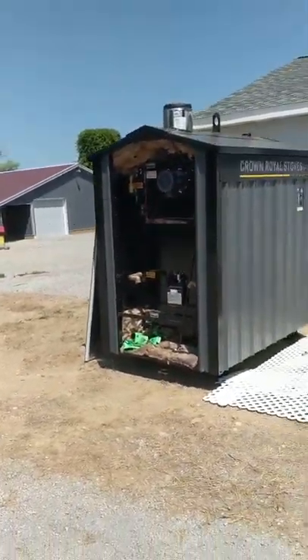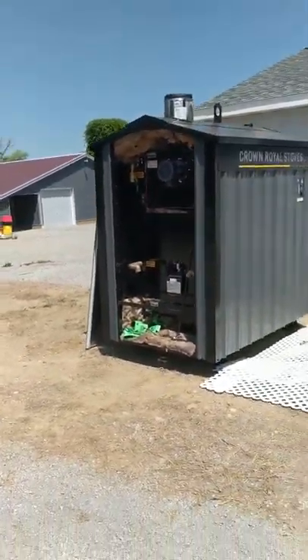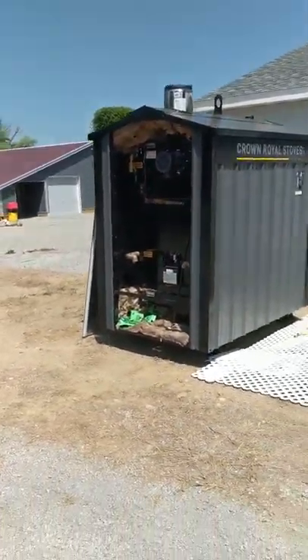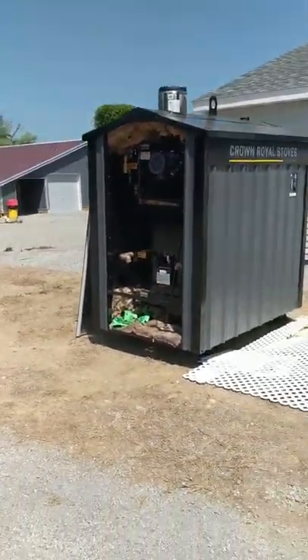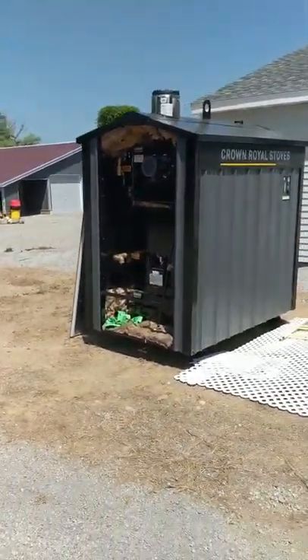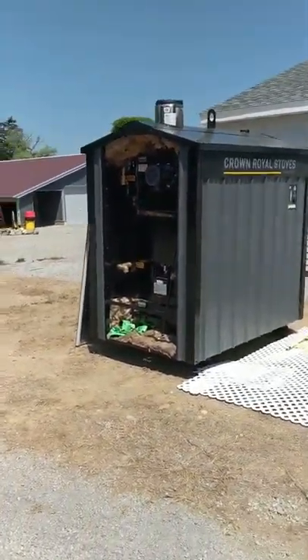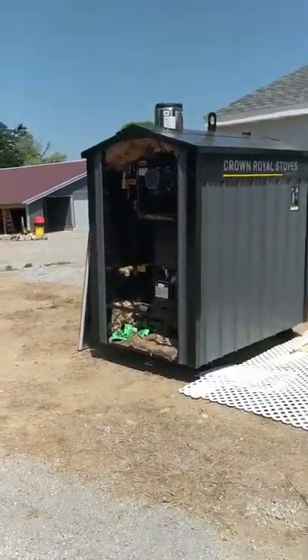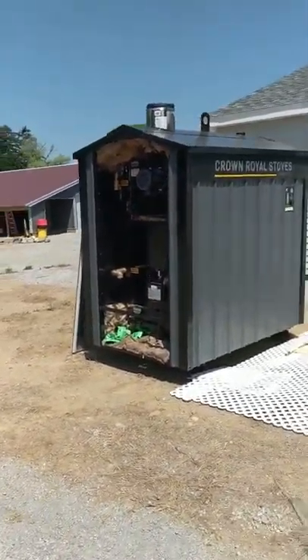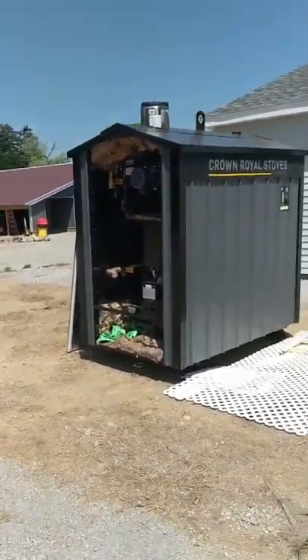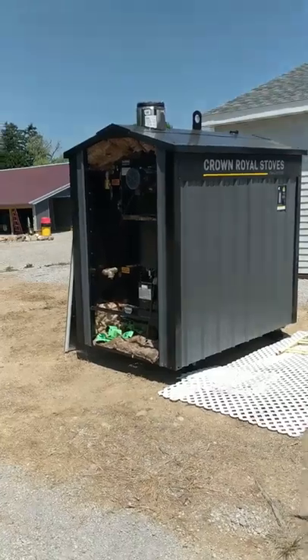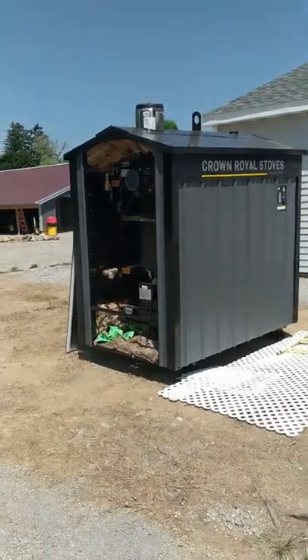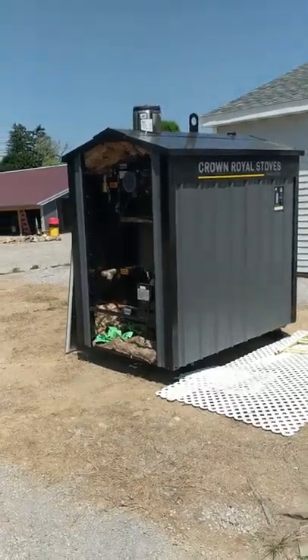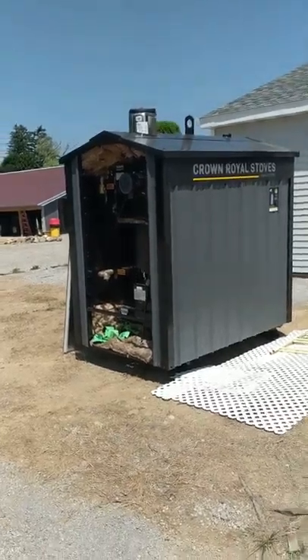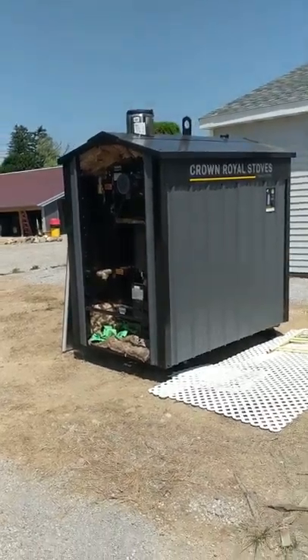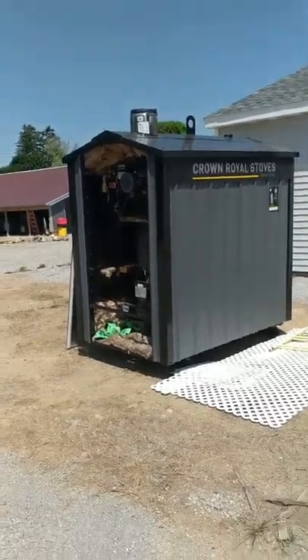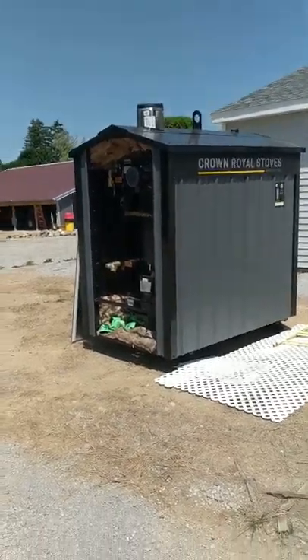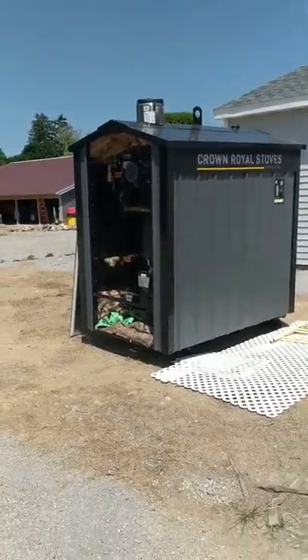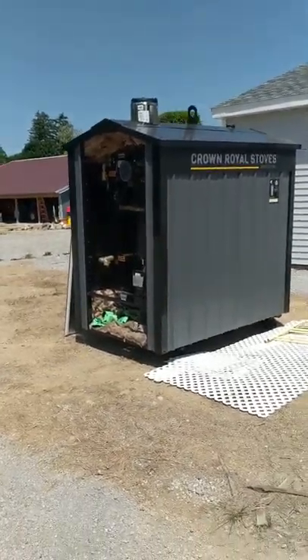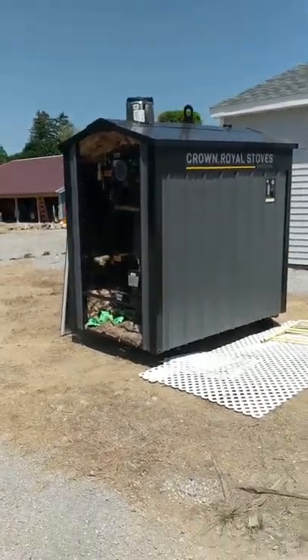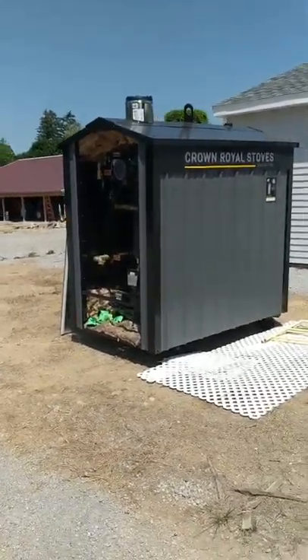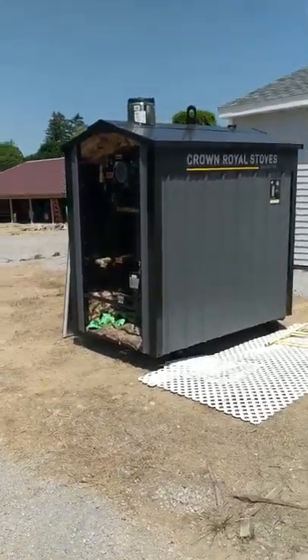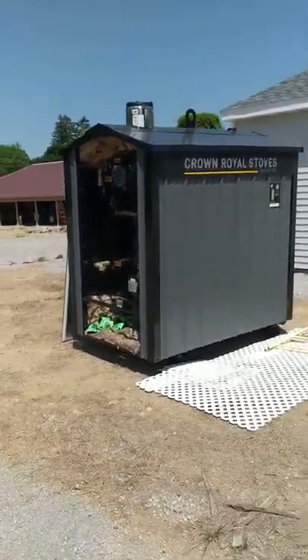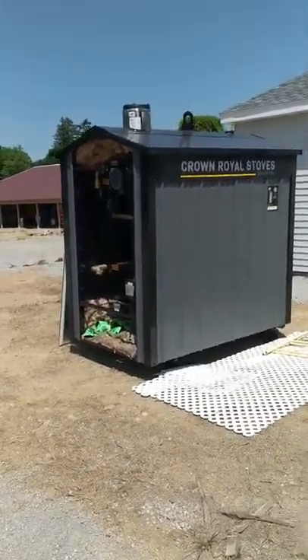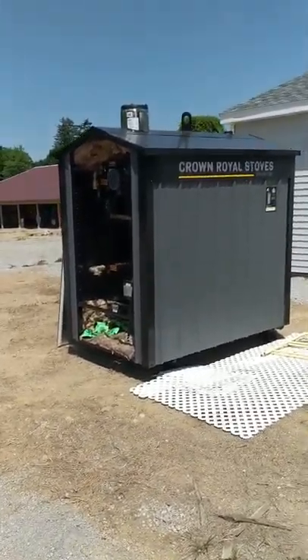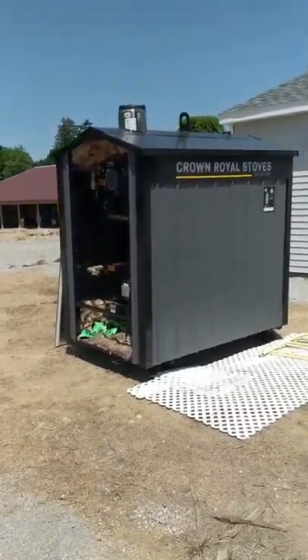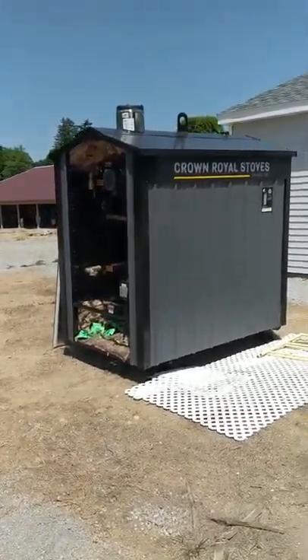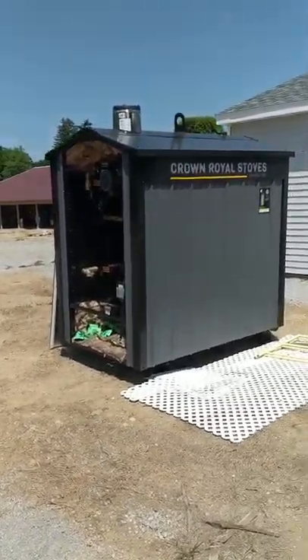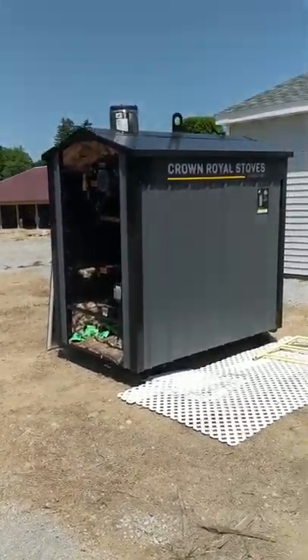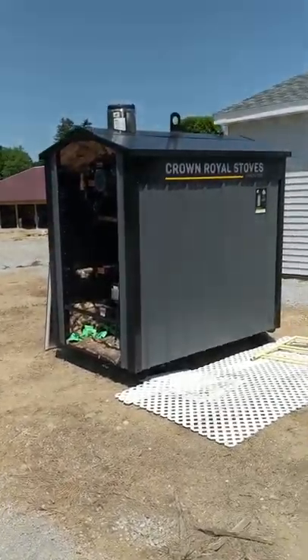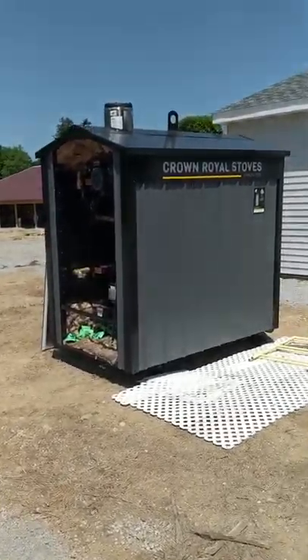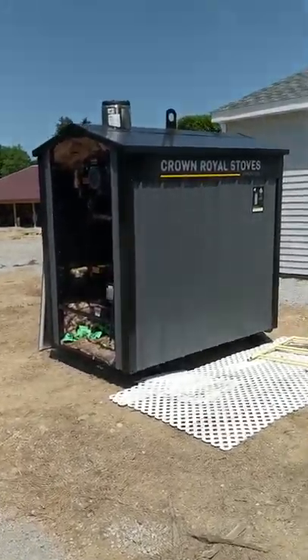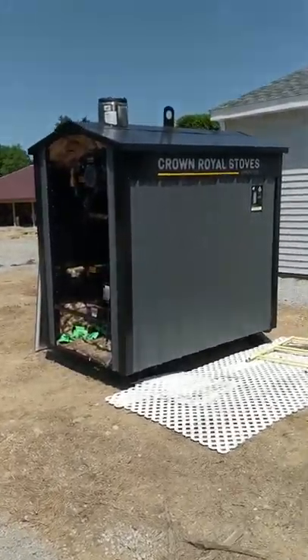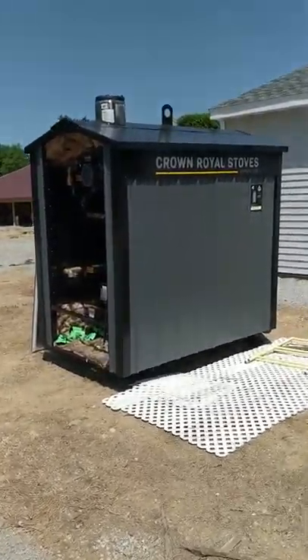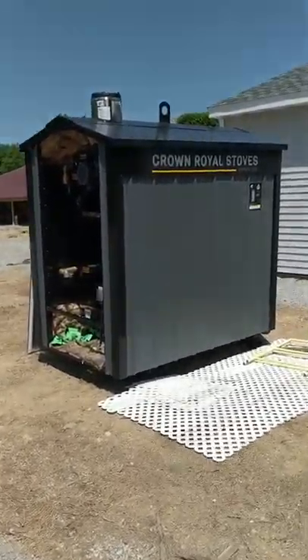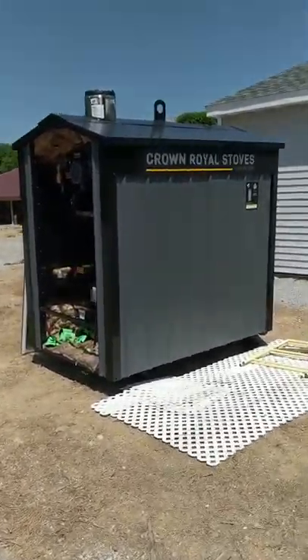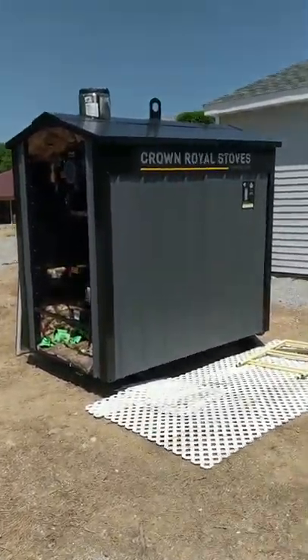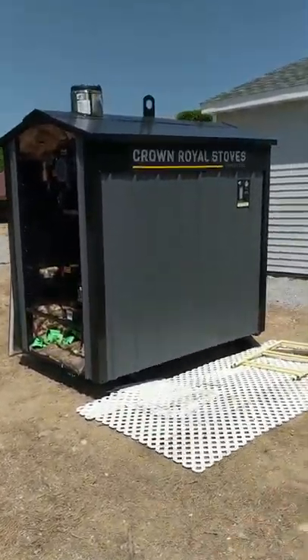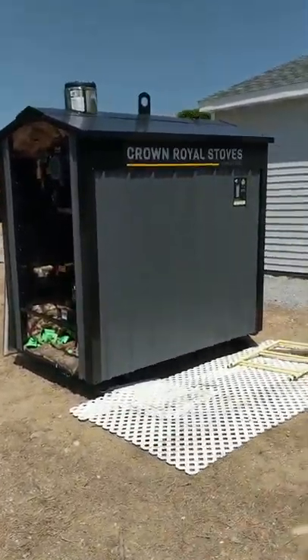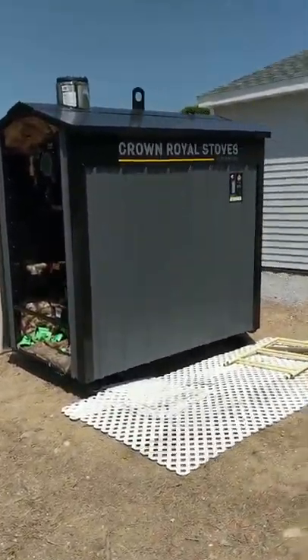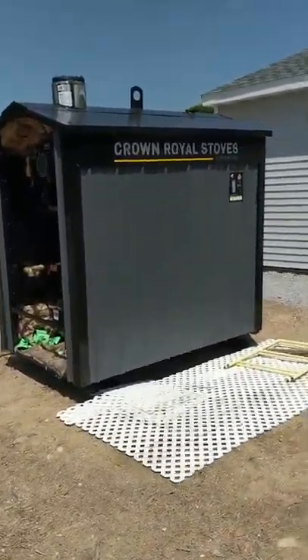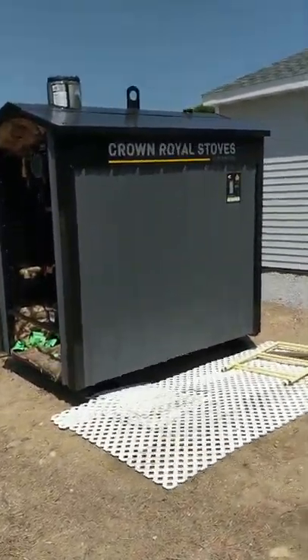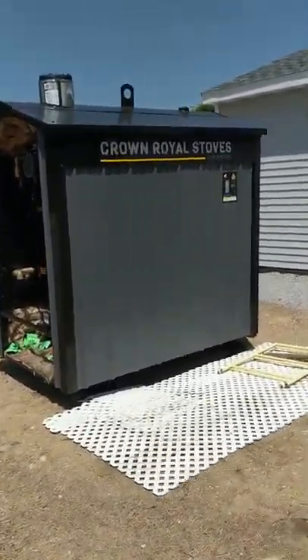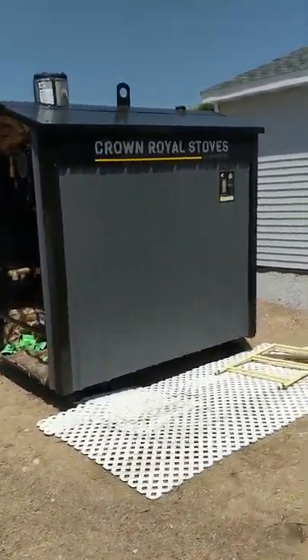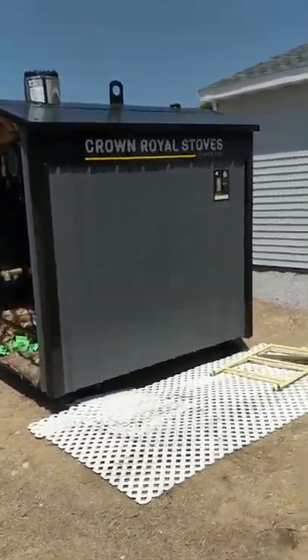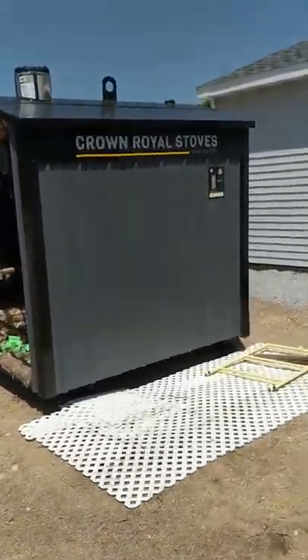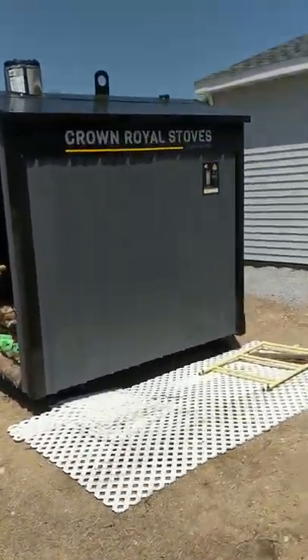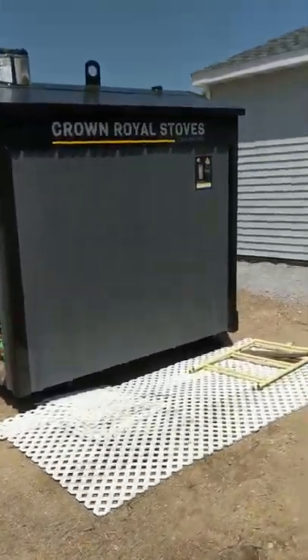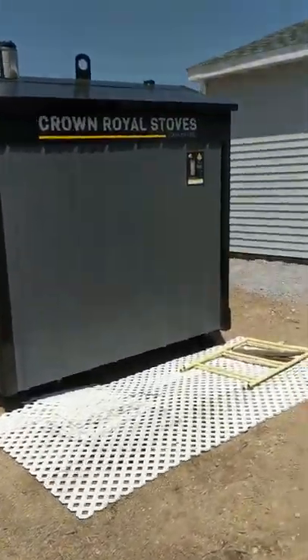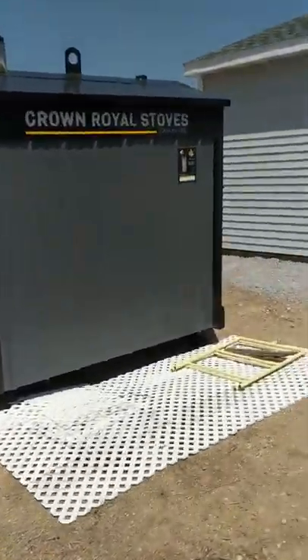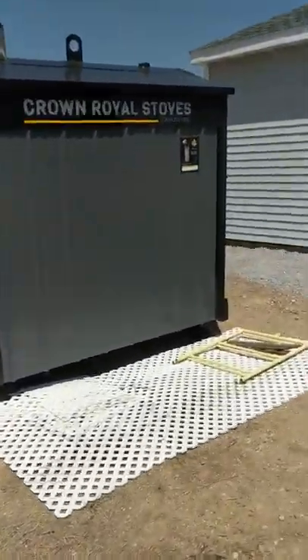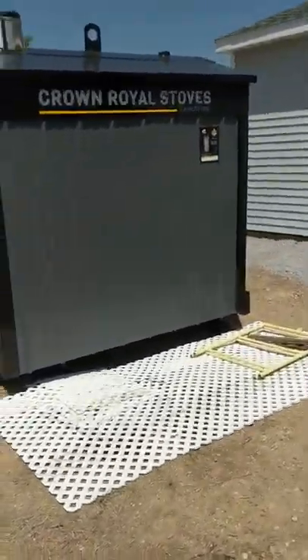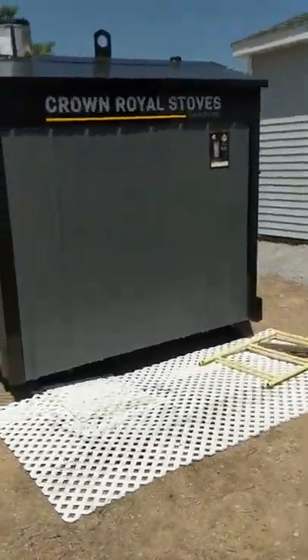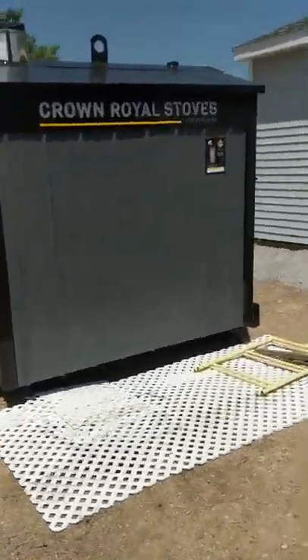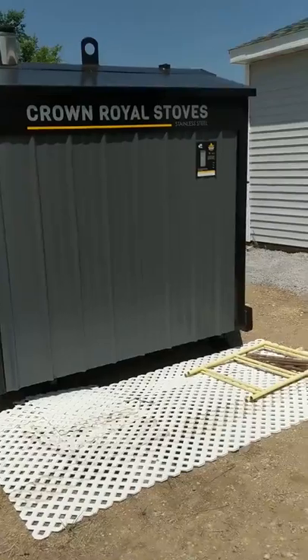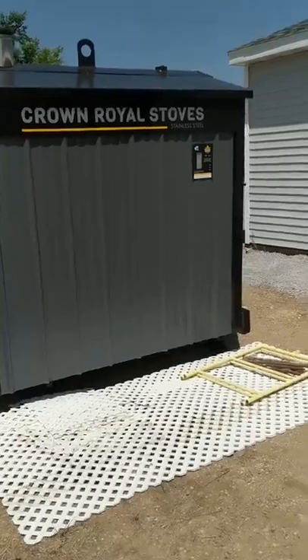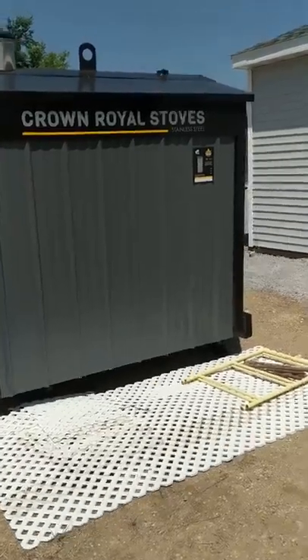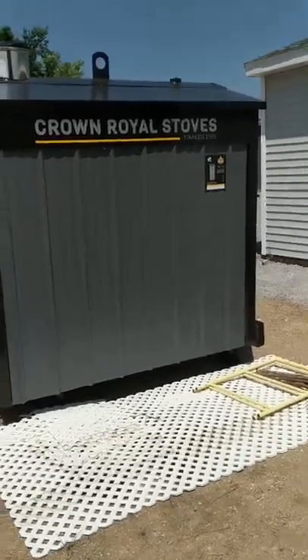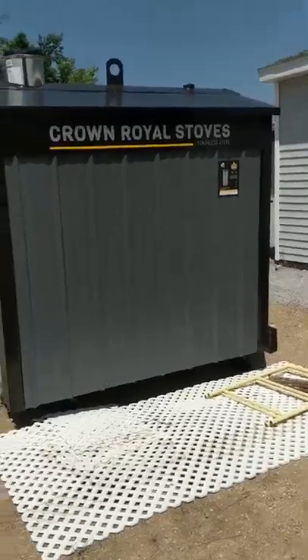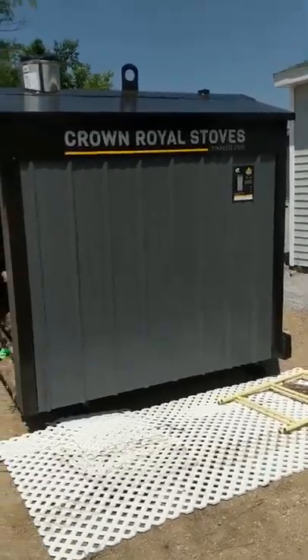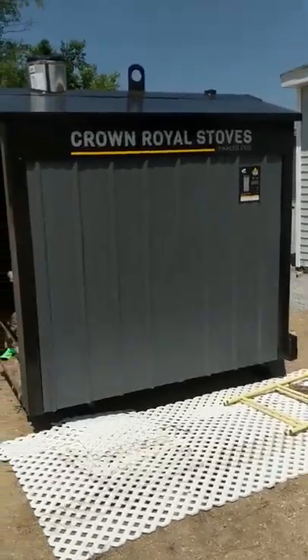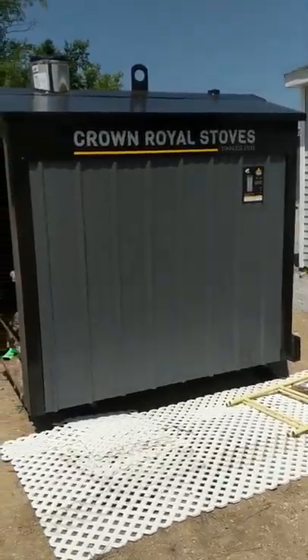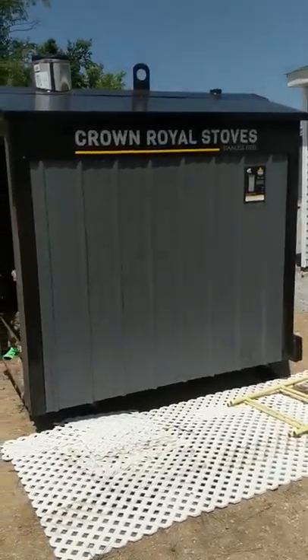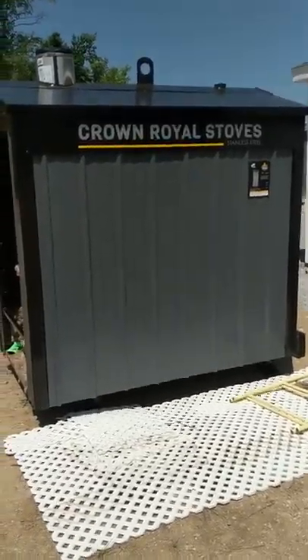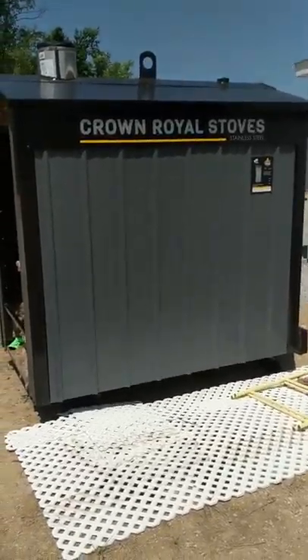One more look at this big sucker — it's about eight feet long, four feet wide, and six feet tall. It's a big stove. It's the Crown Royal Pristine Series 7400E. Thank you.